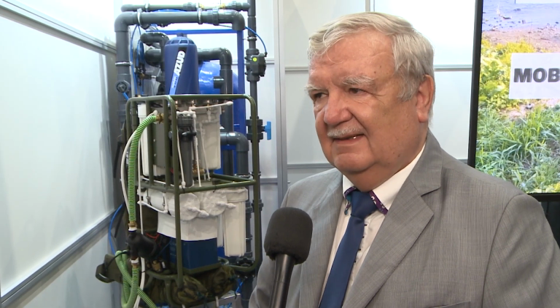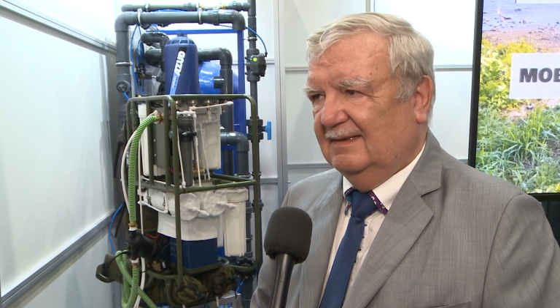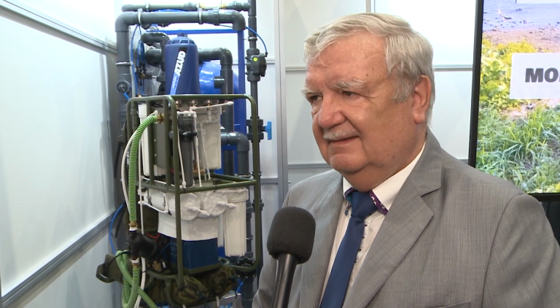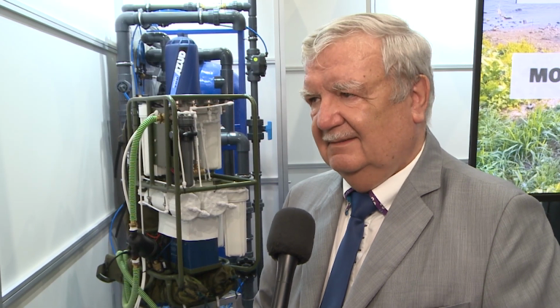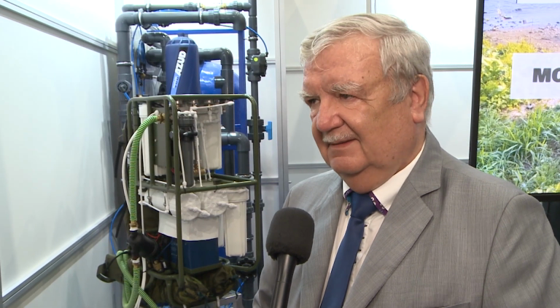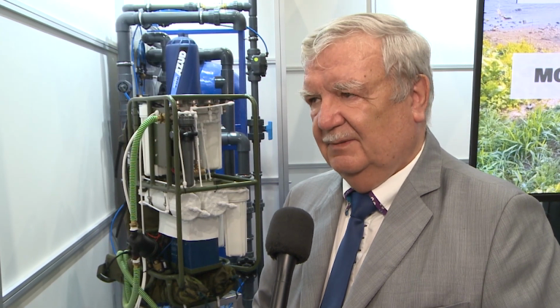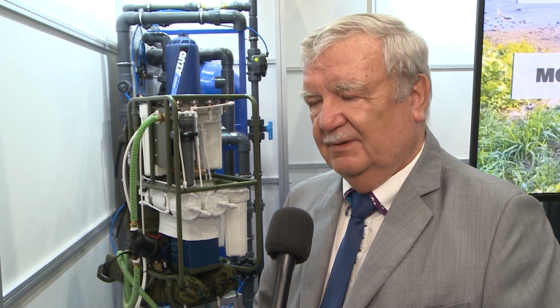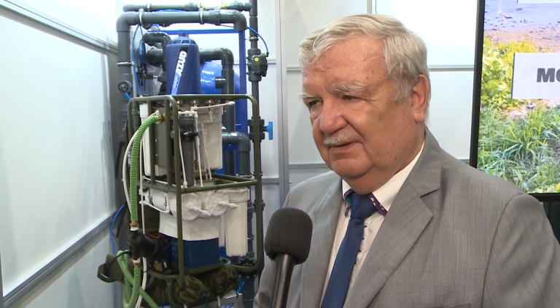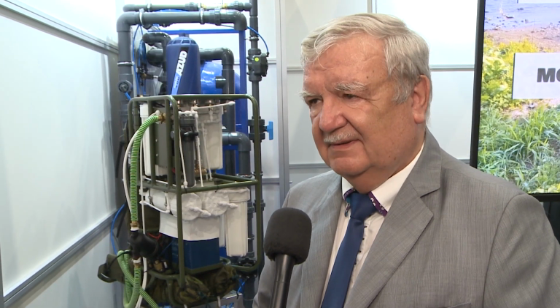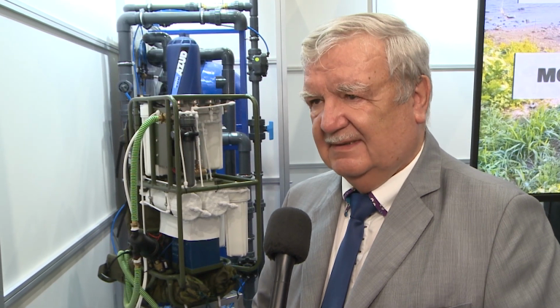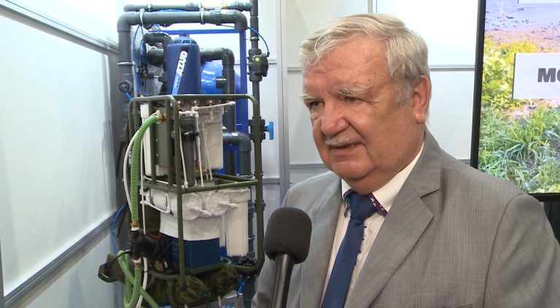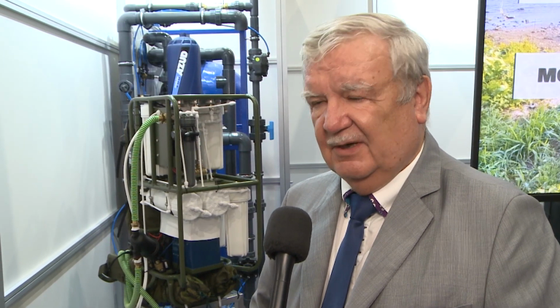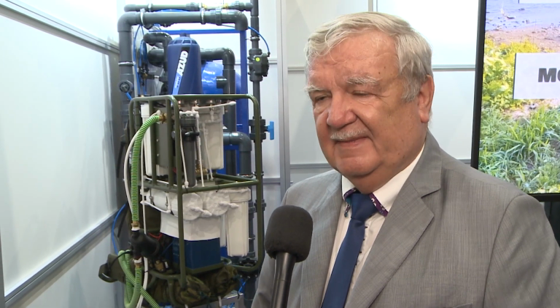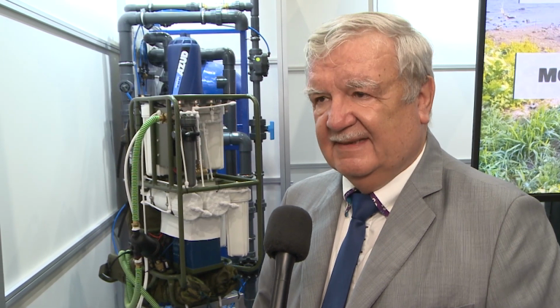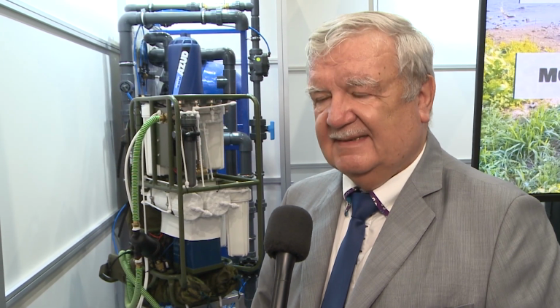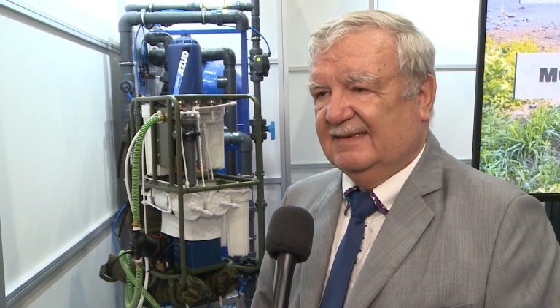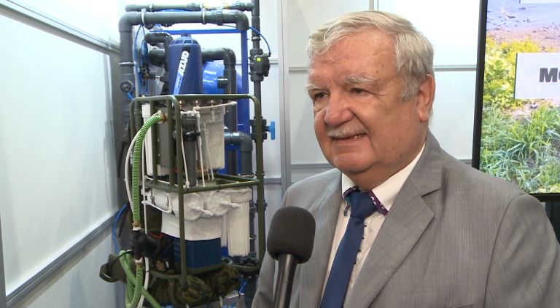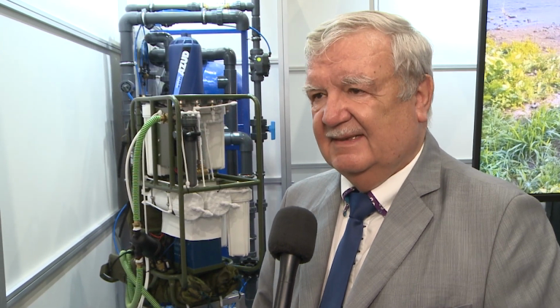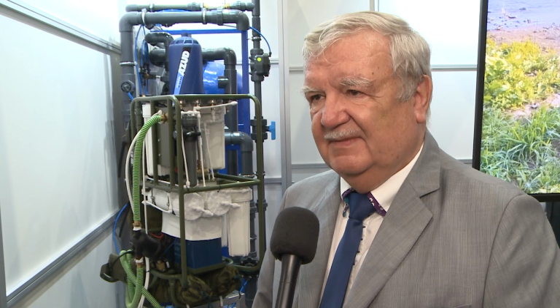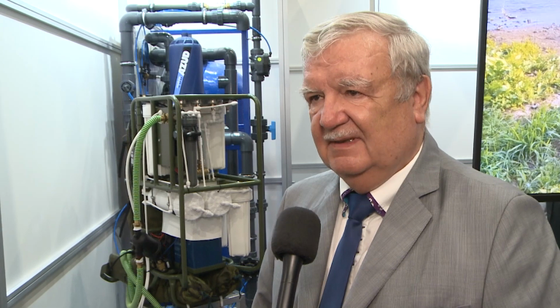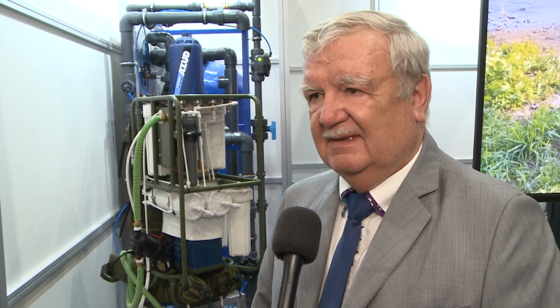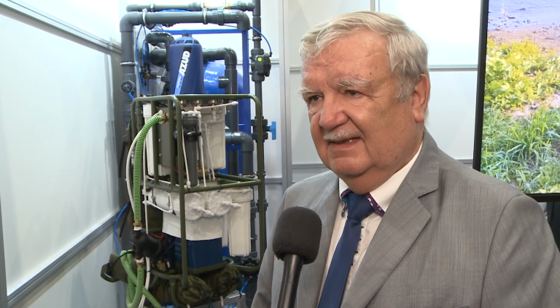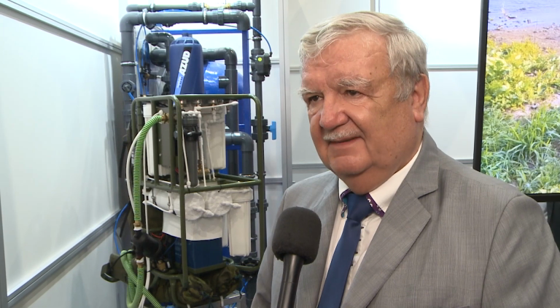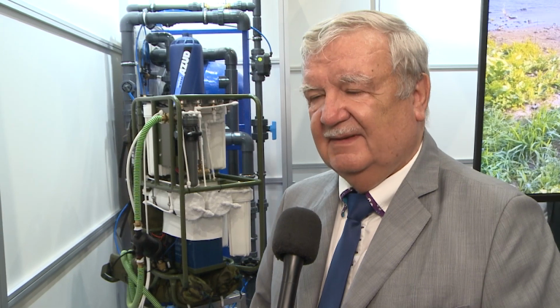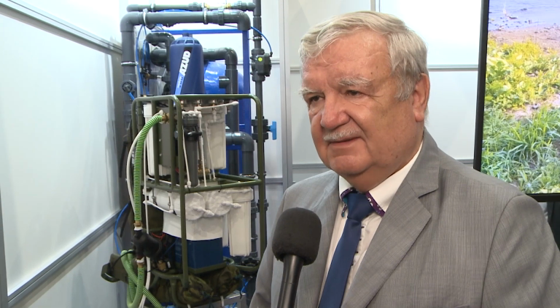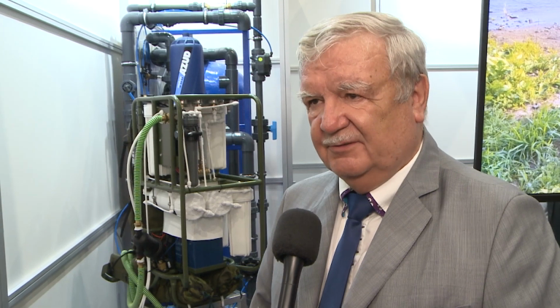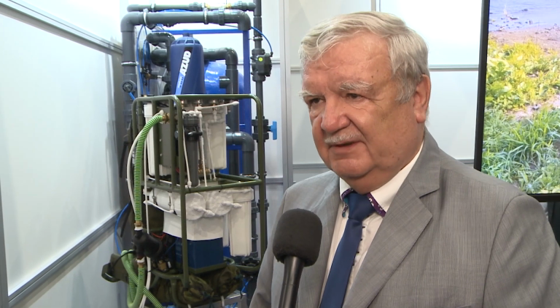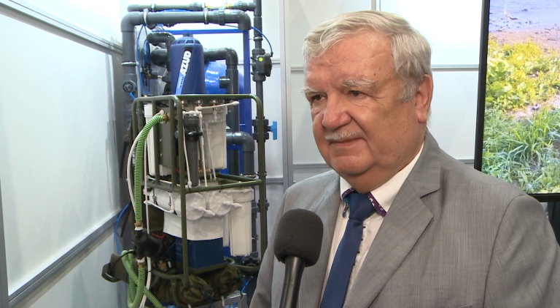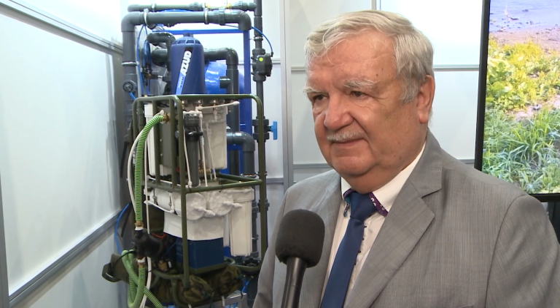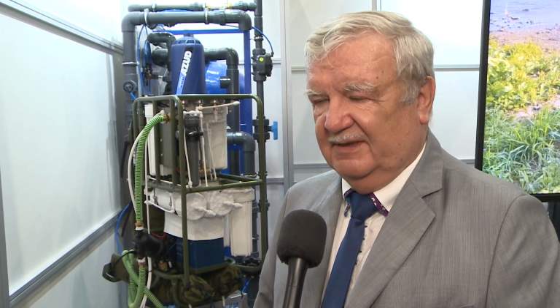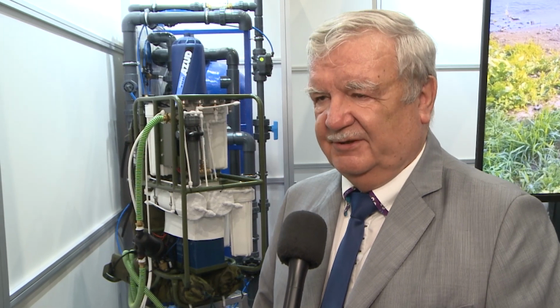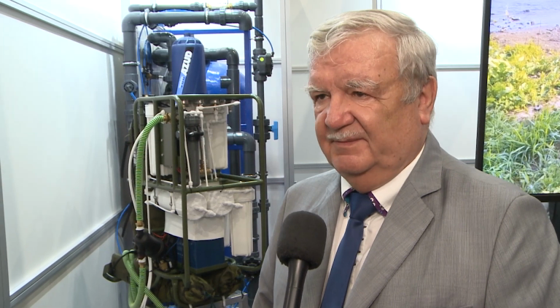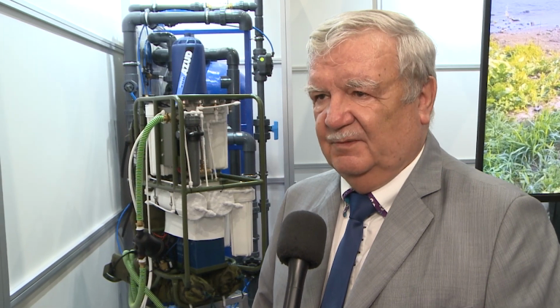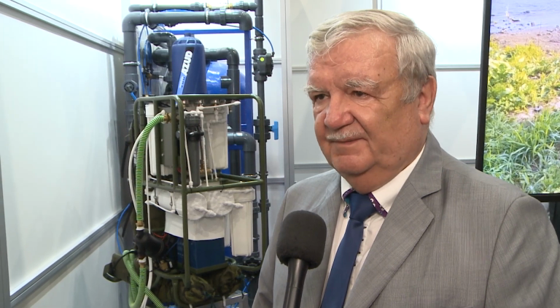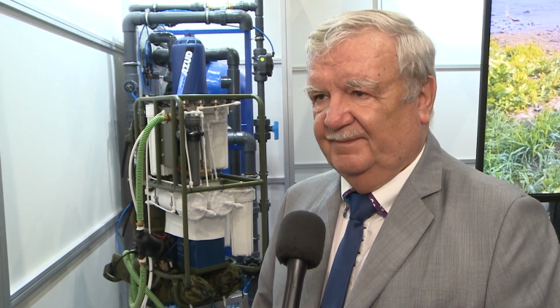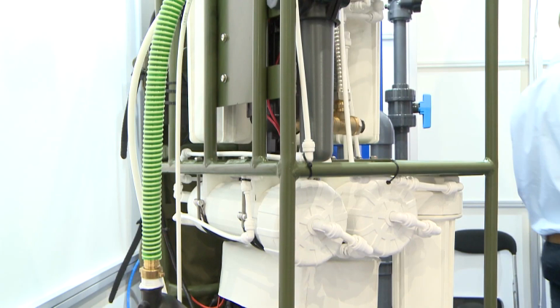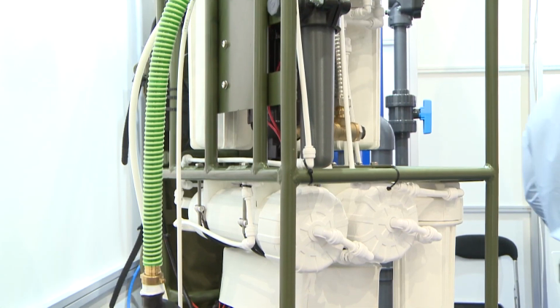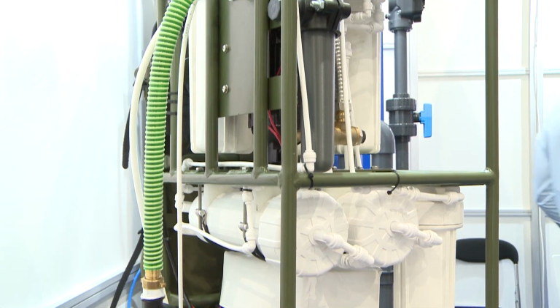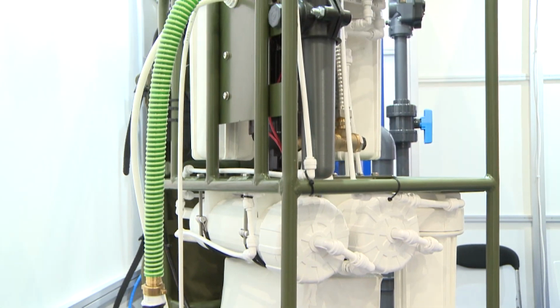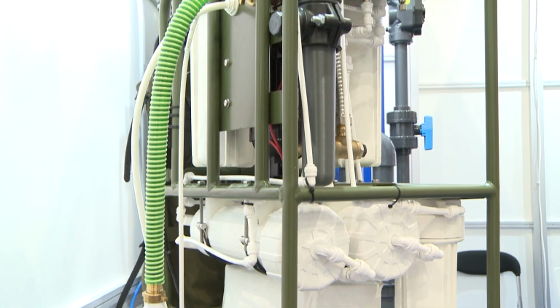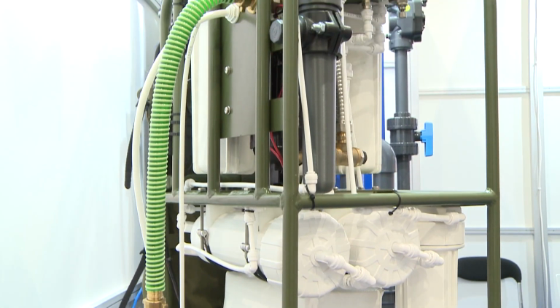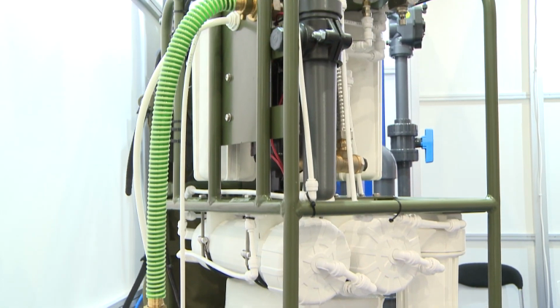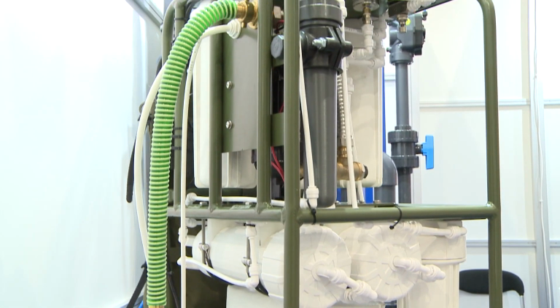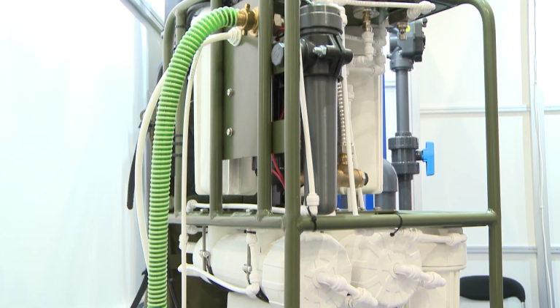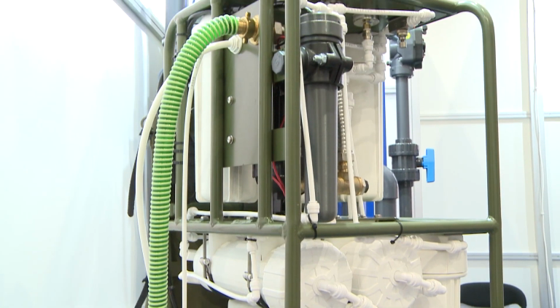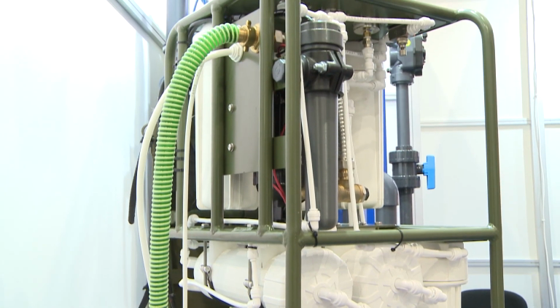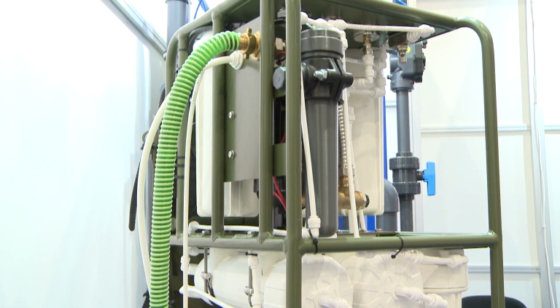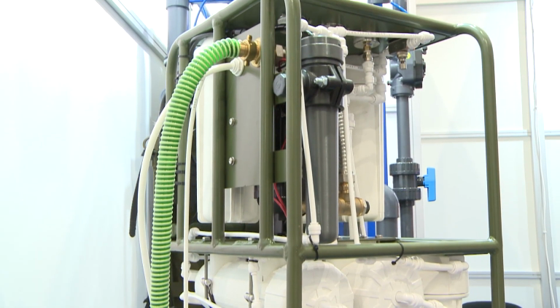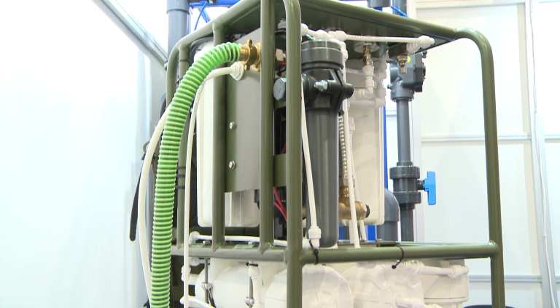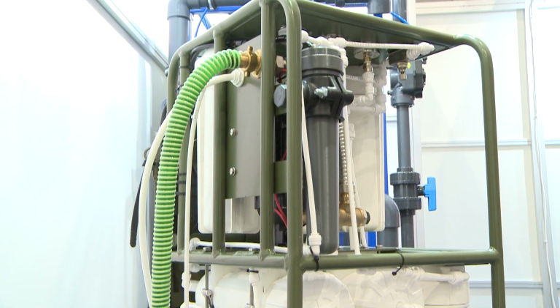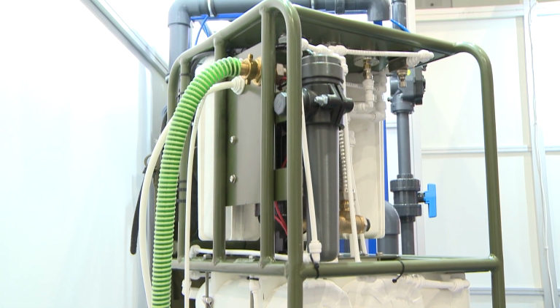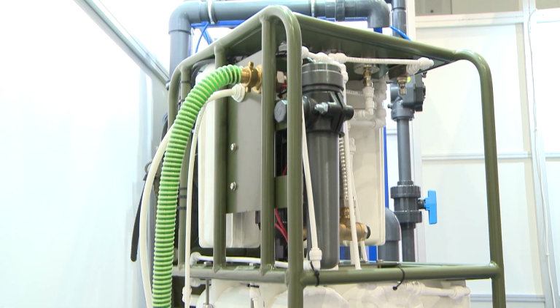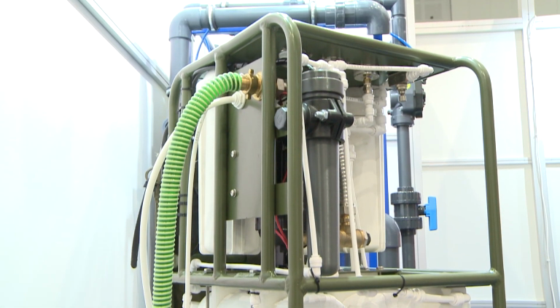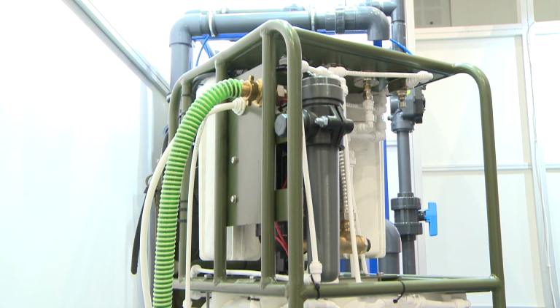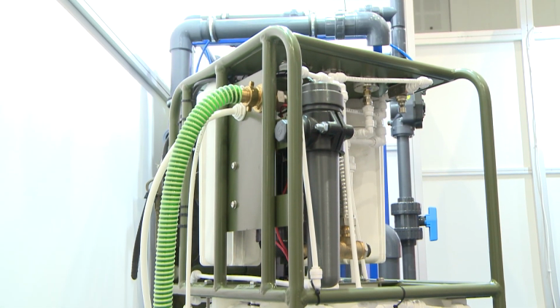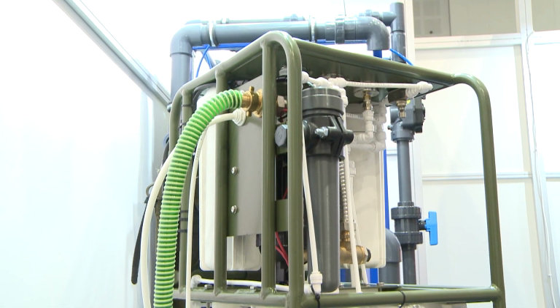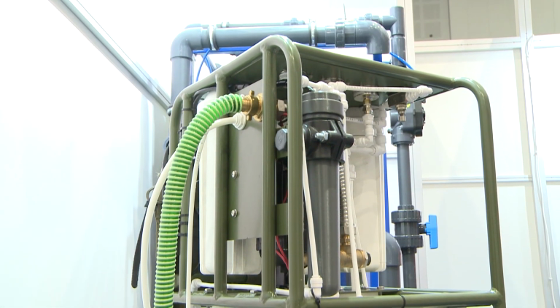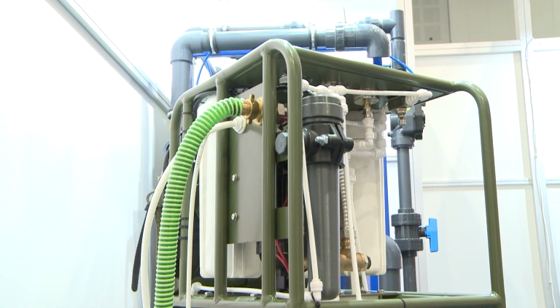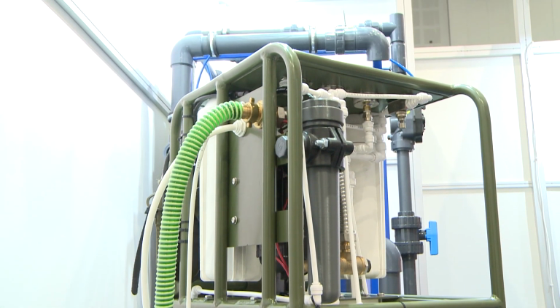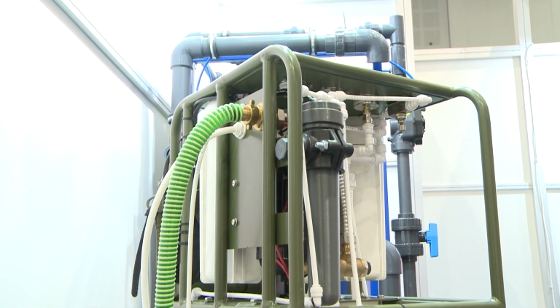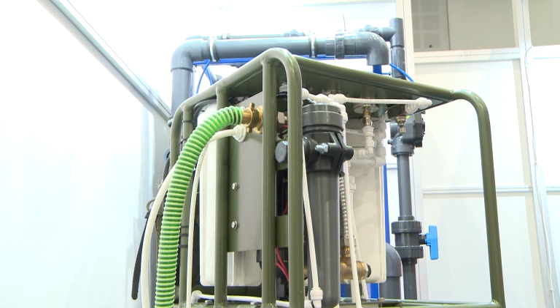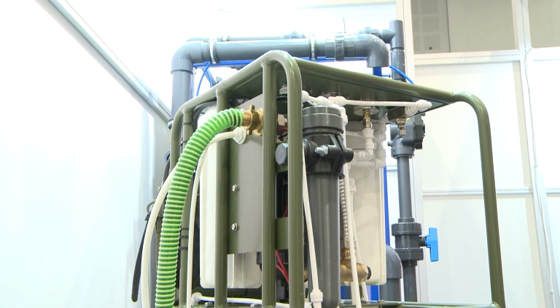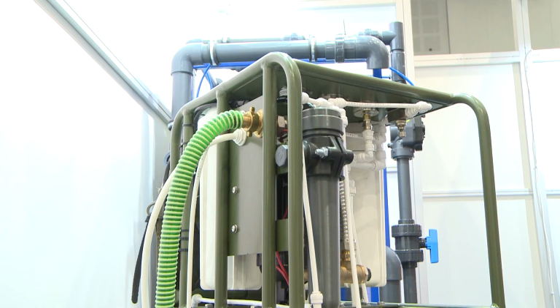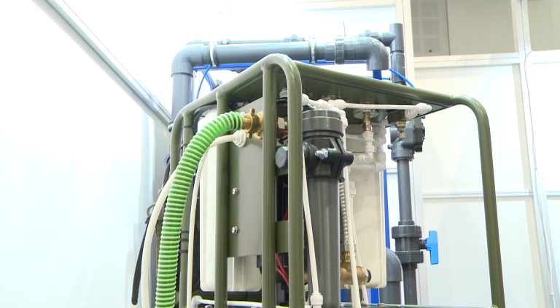This device has been exported, for example, to Austria and a number of other countries, including Central America.